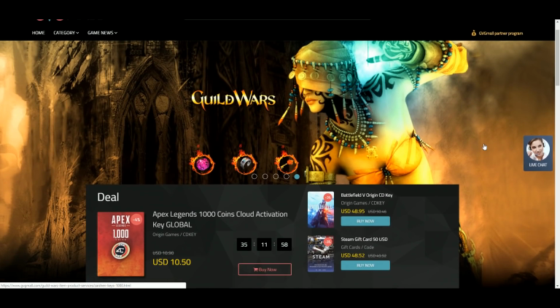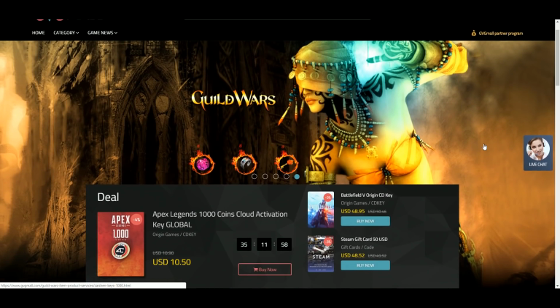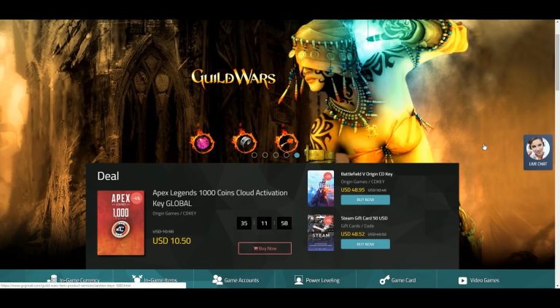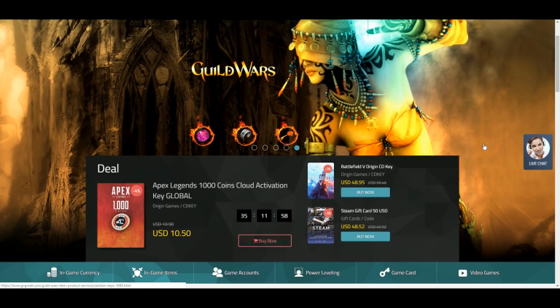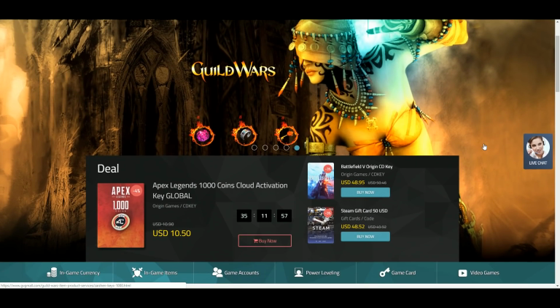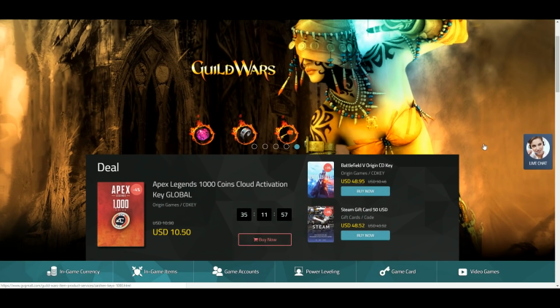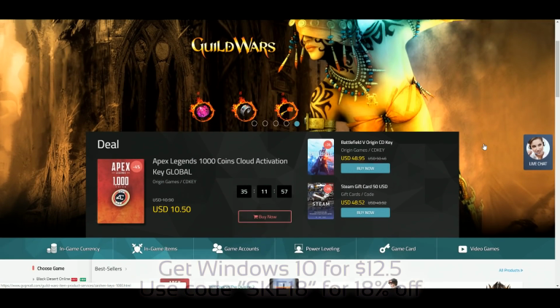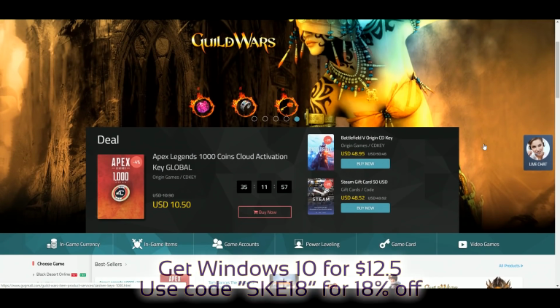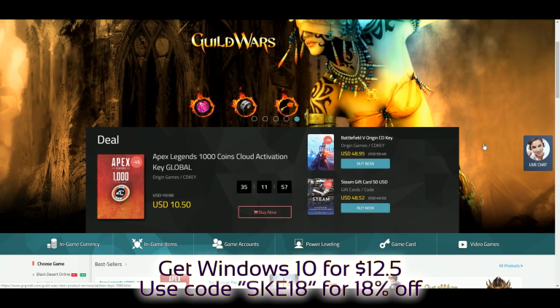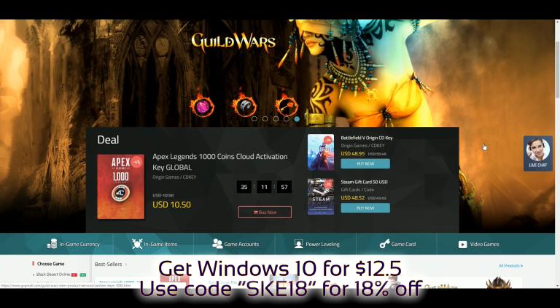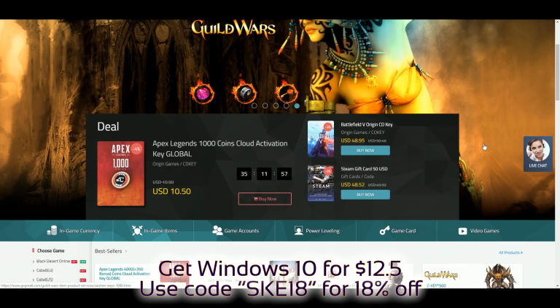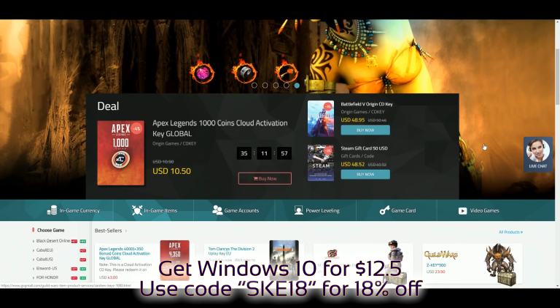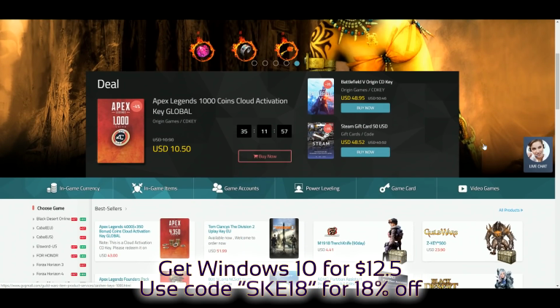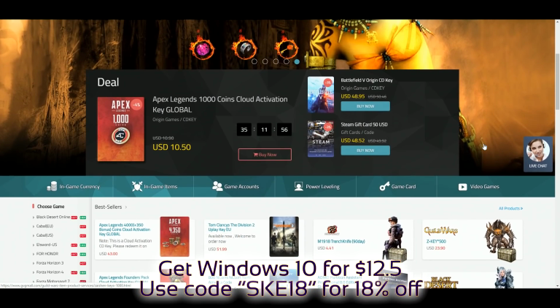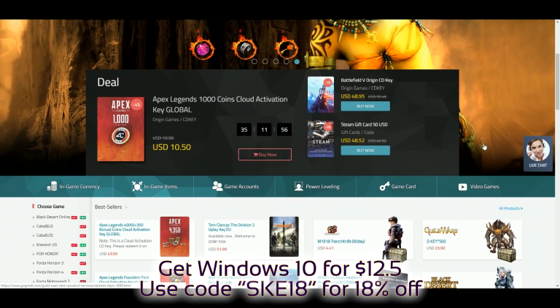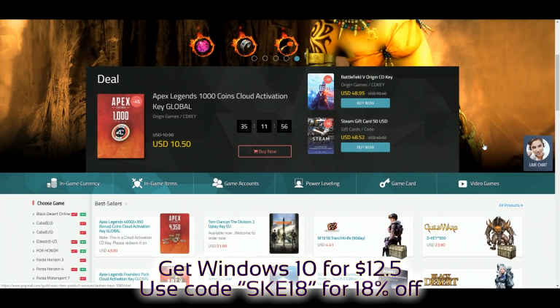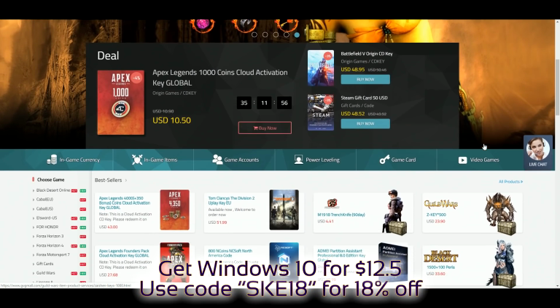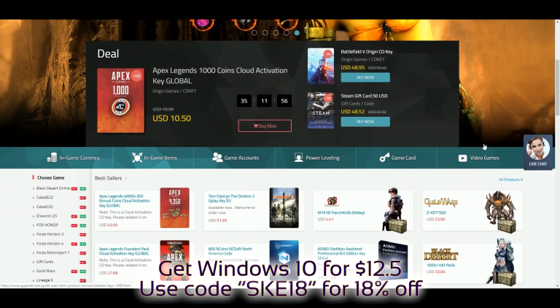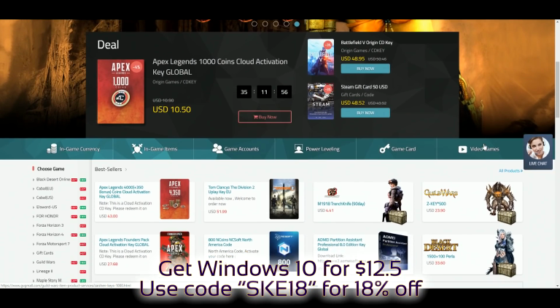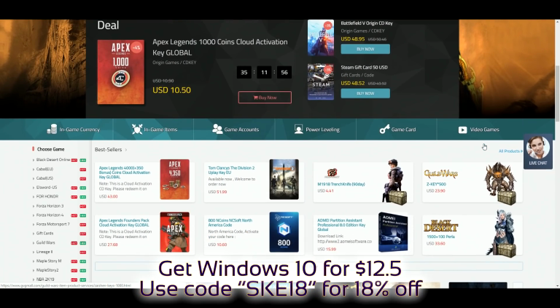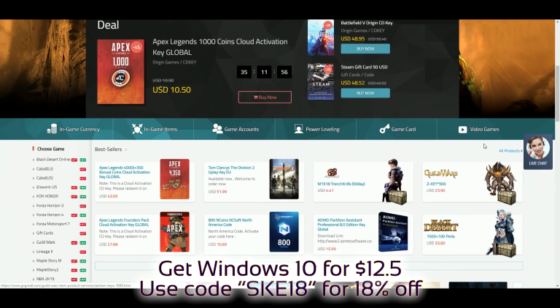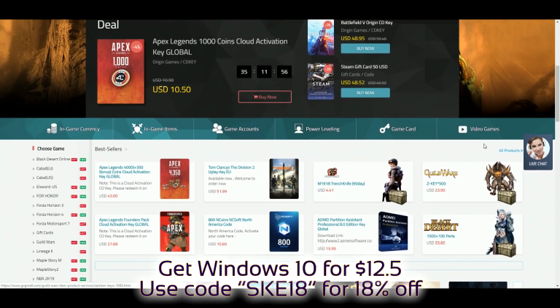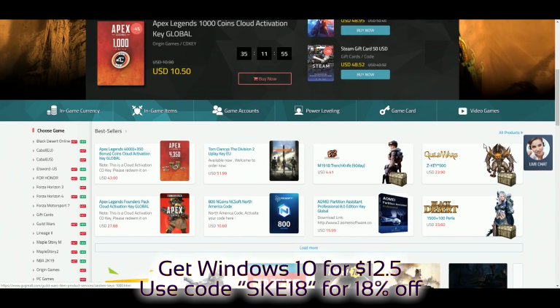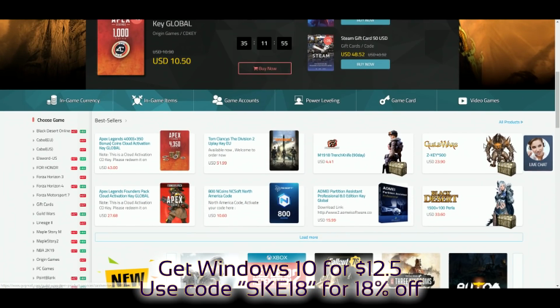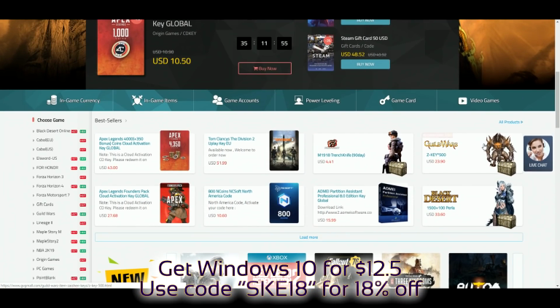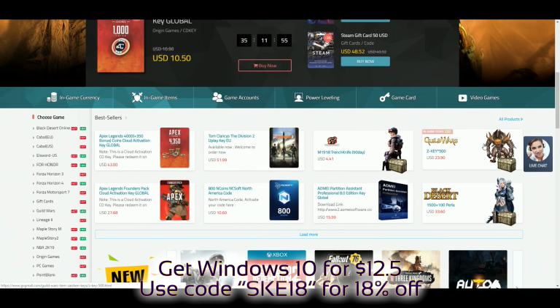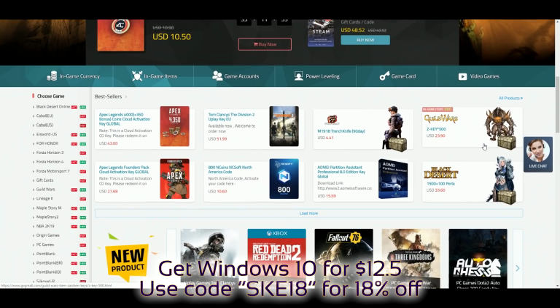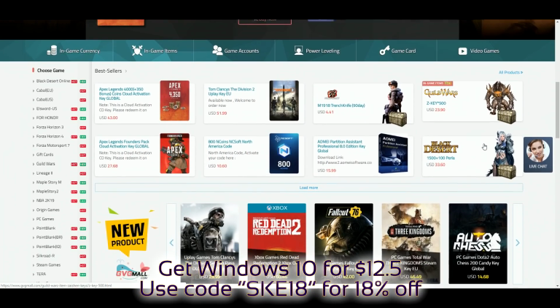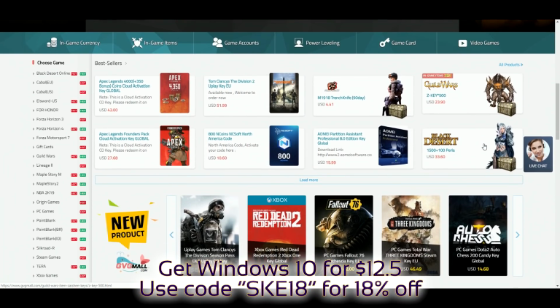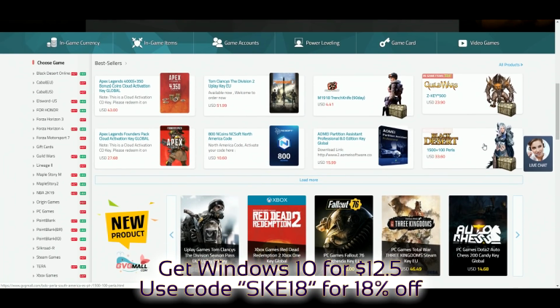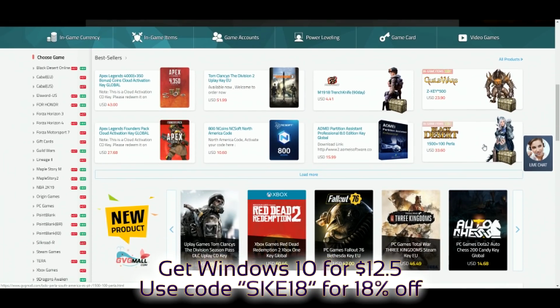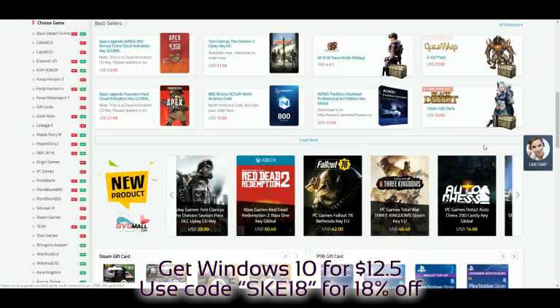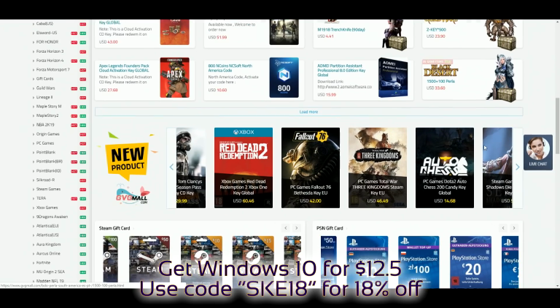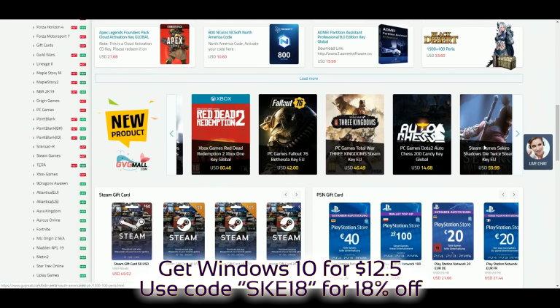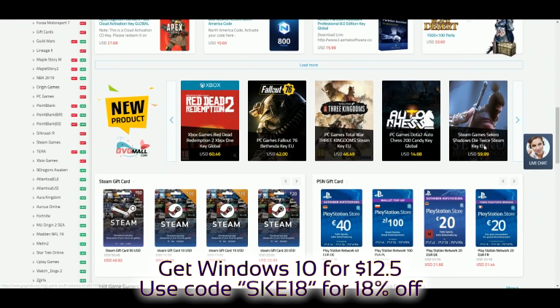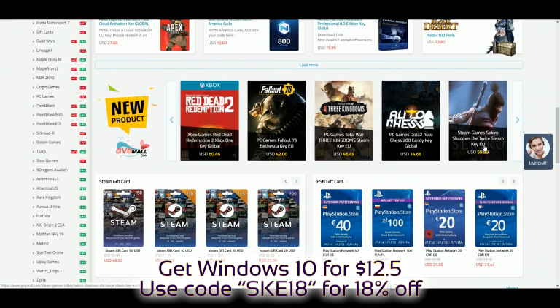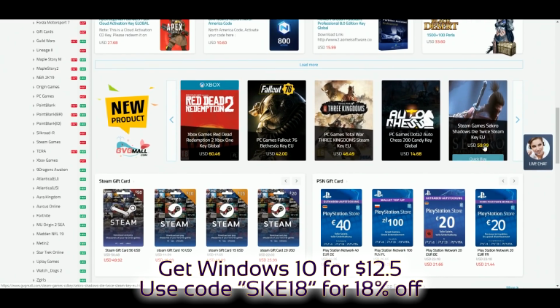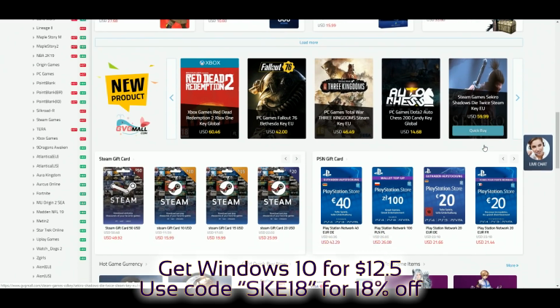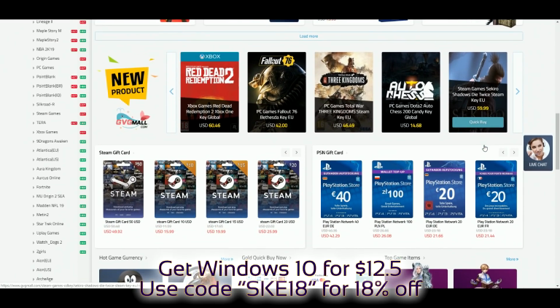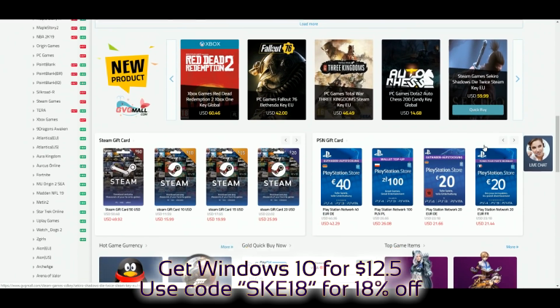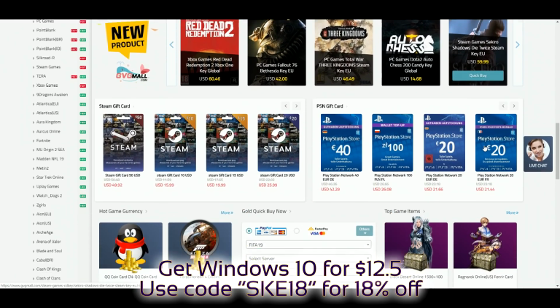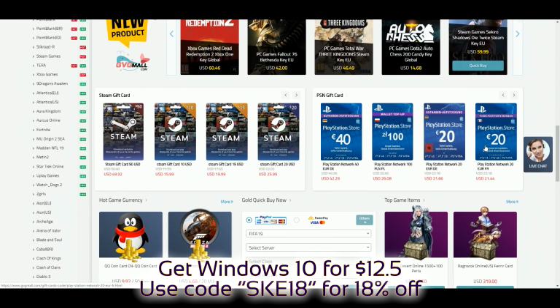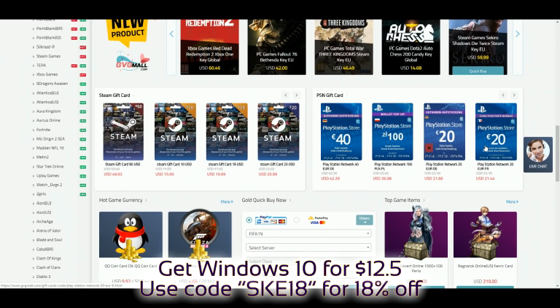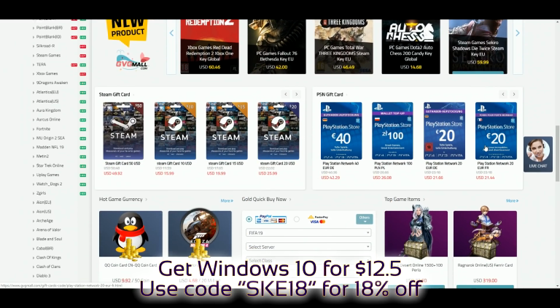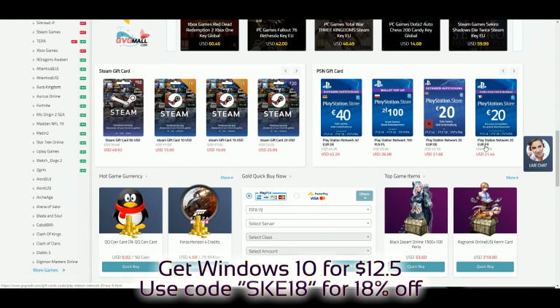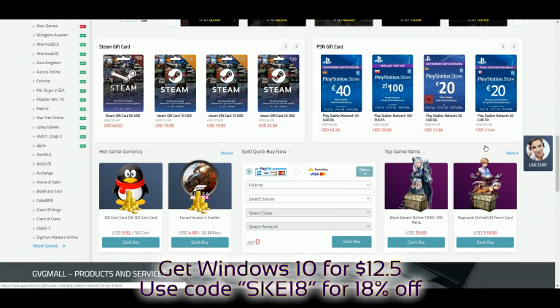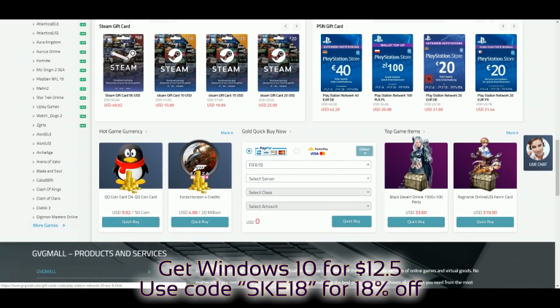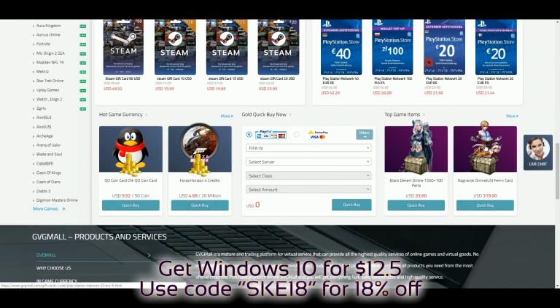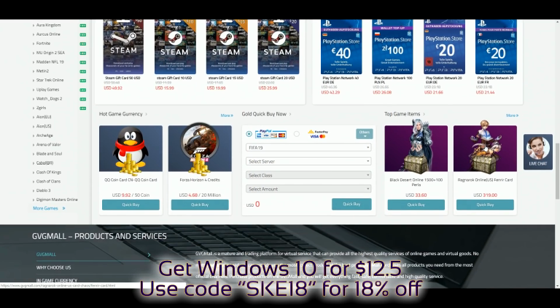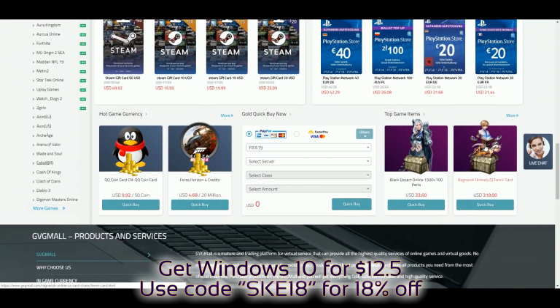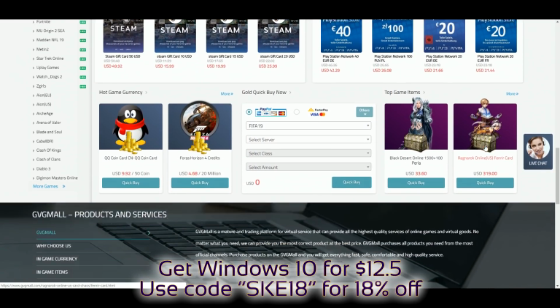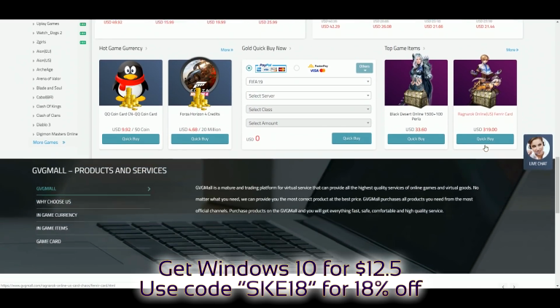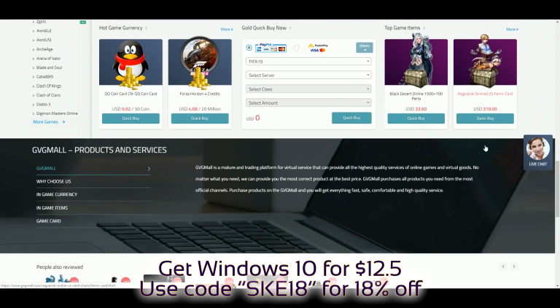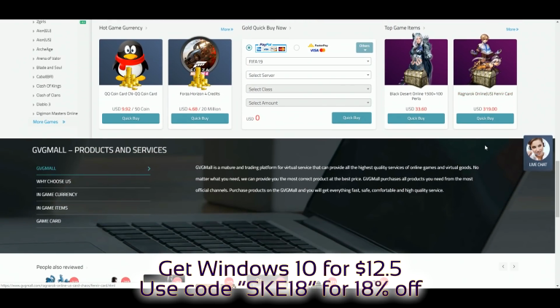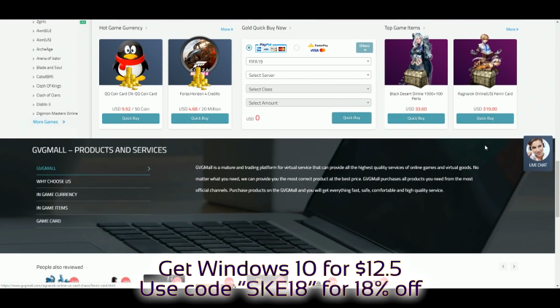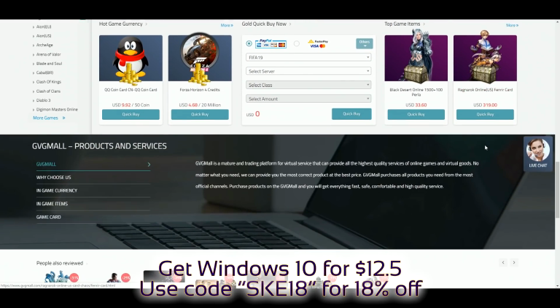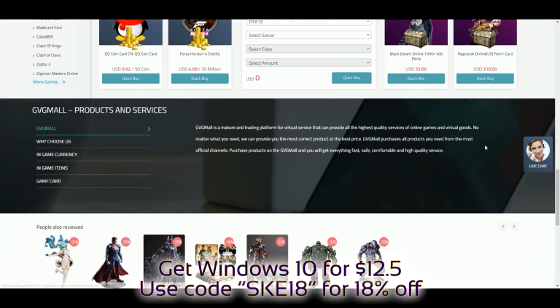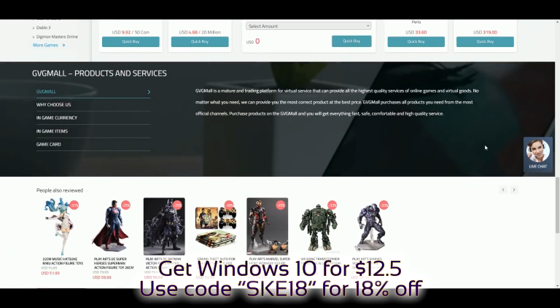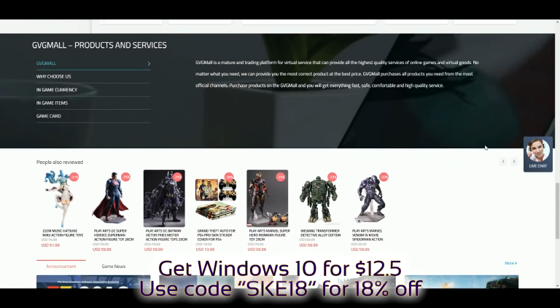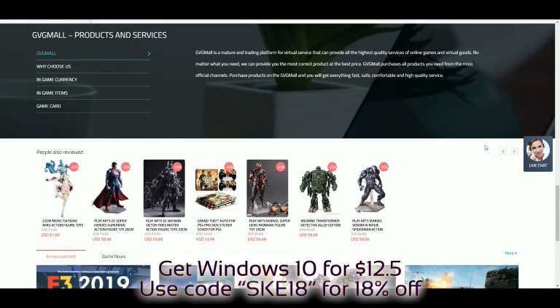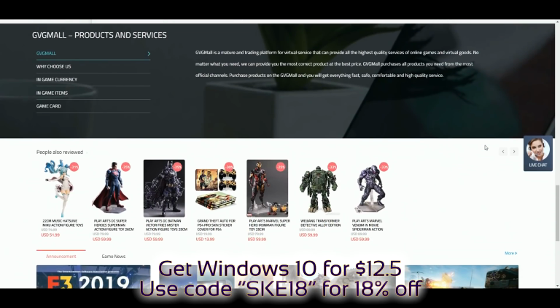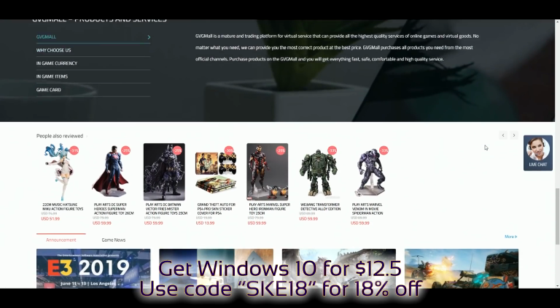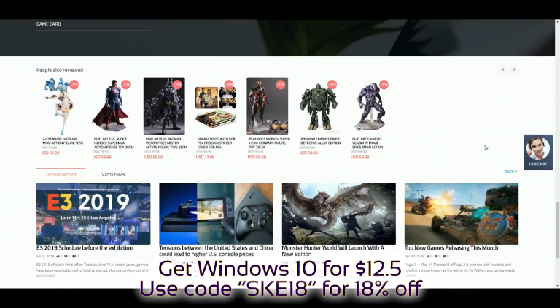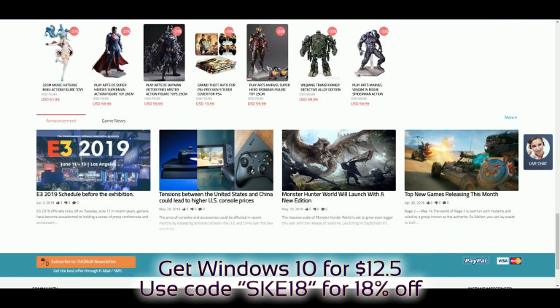If you like cheap games and software, check out JVG Mall — link is in the description.